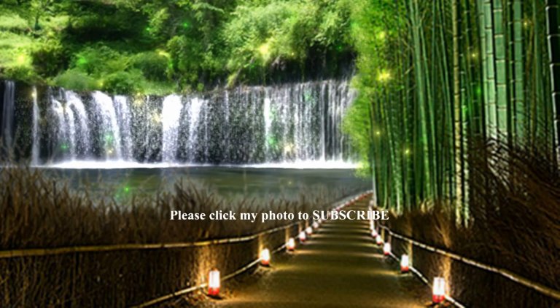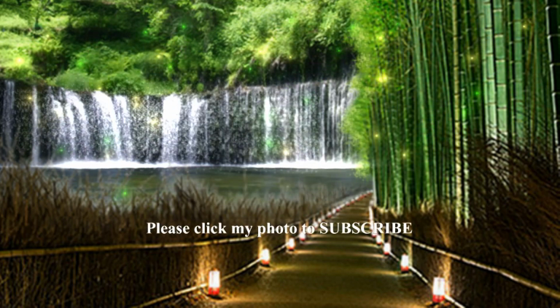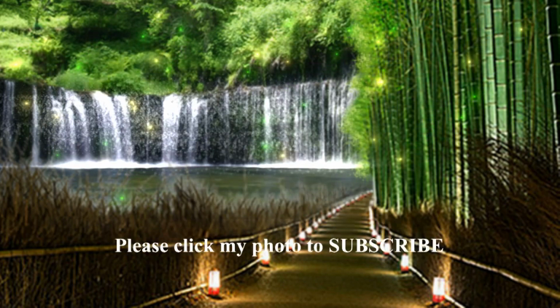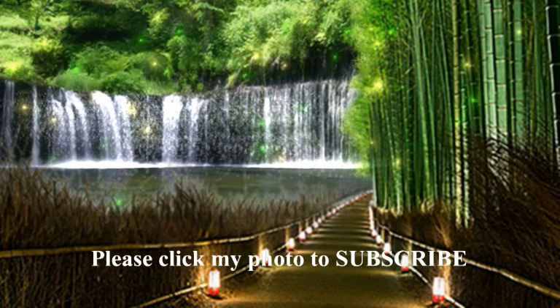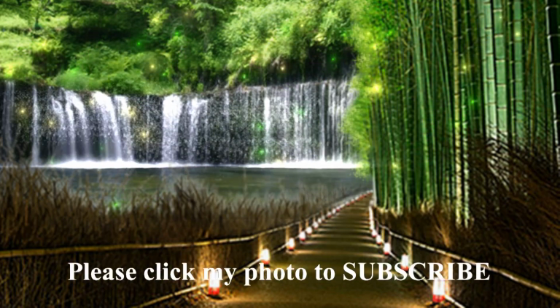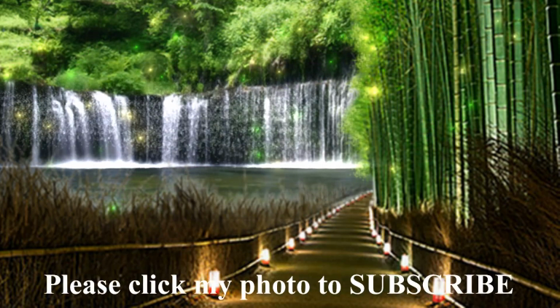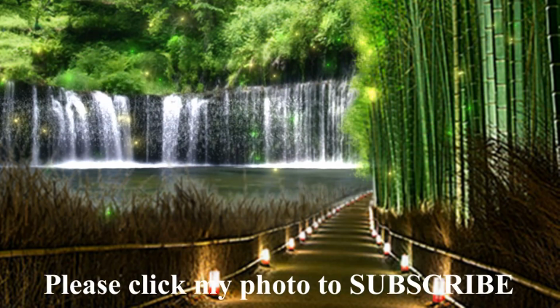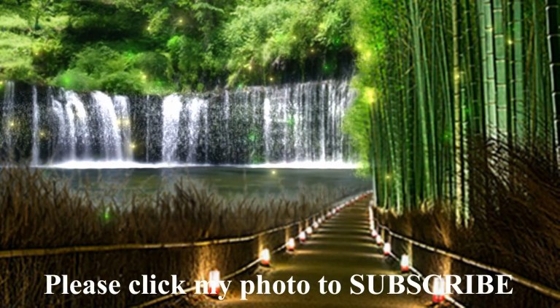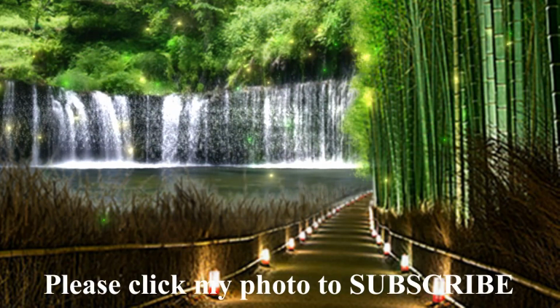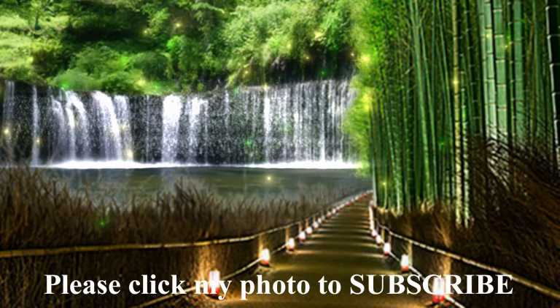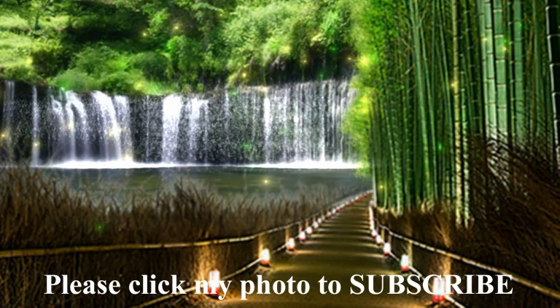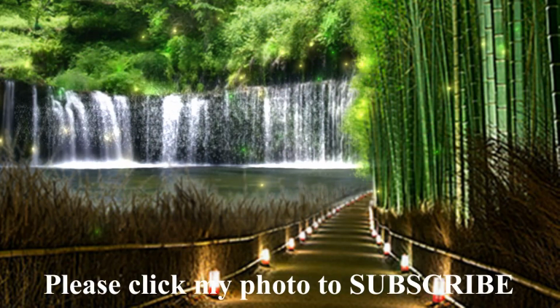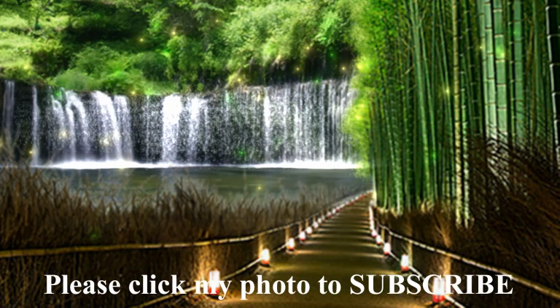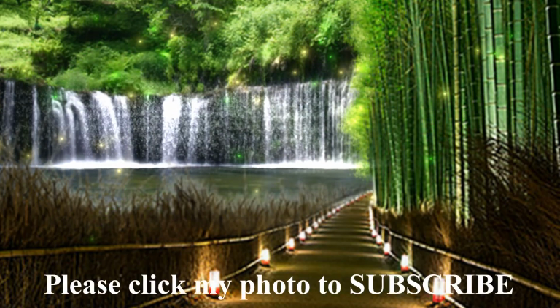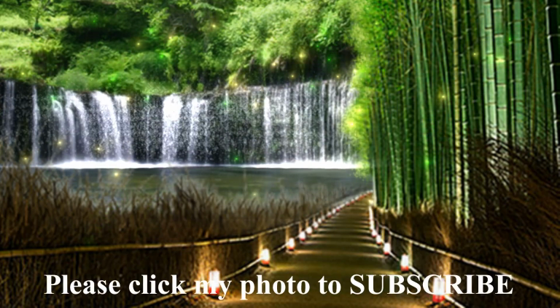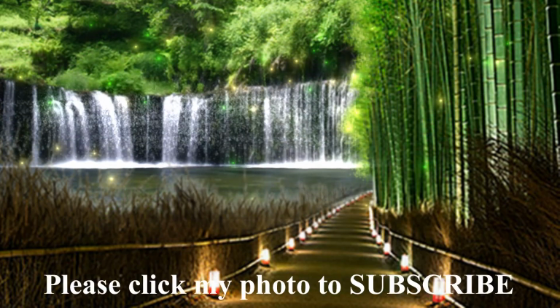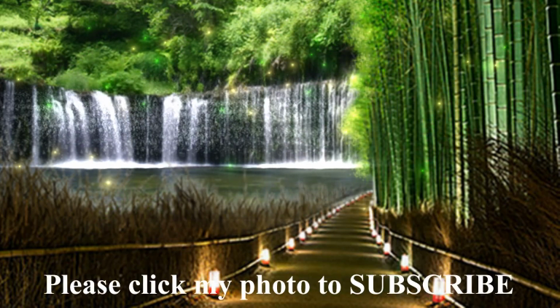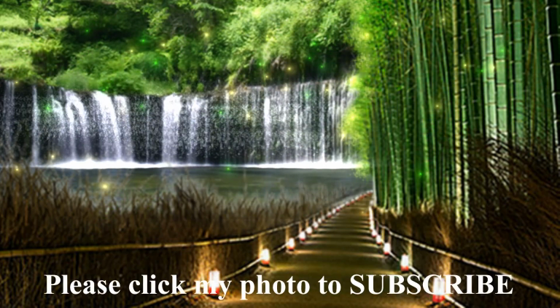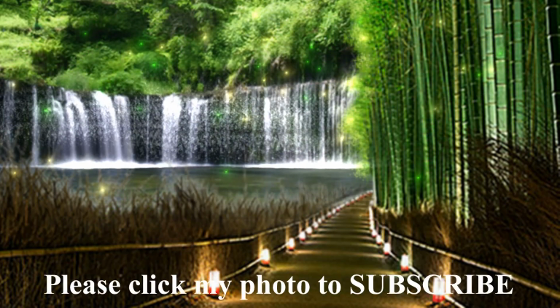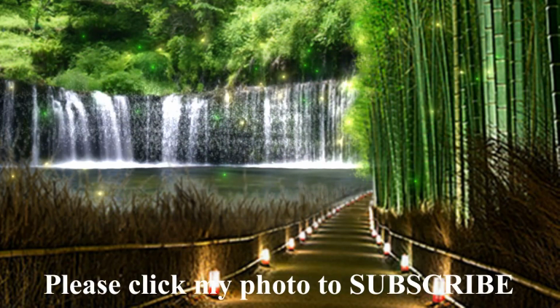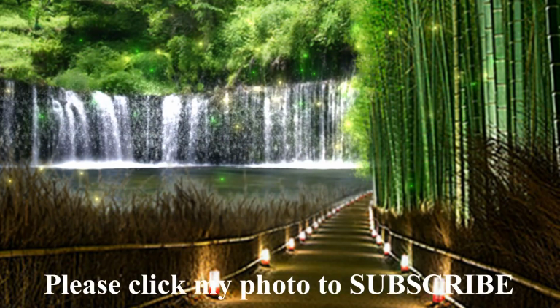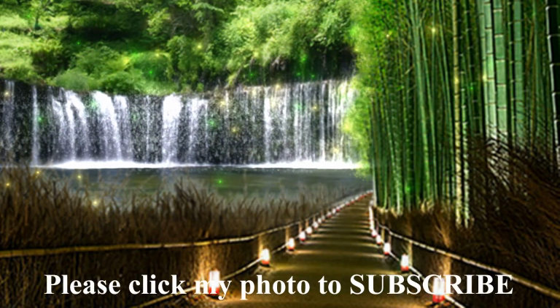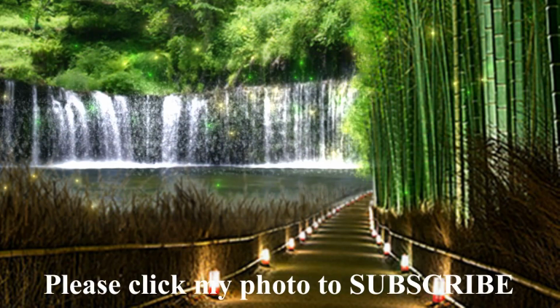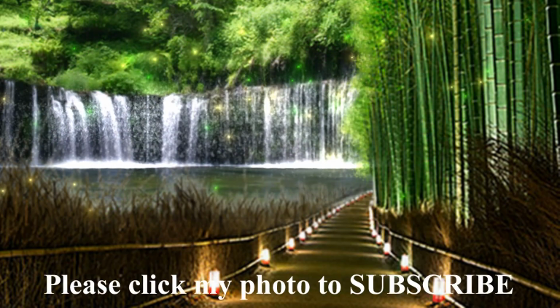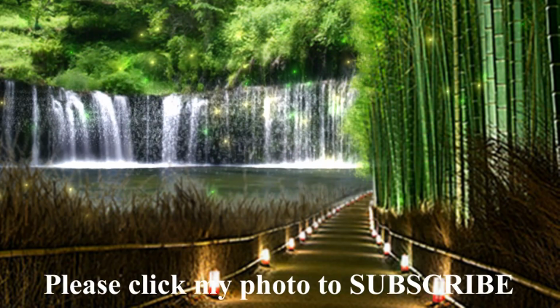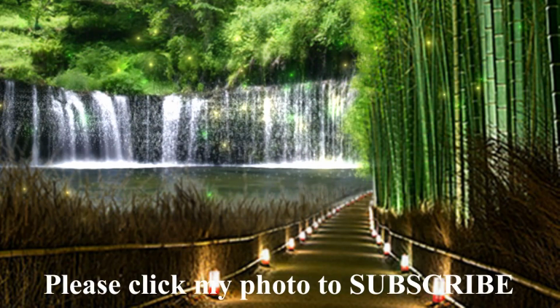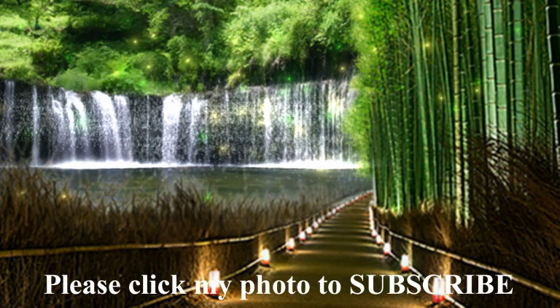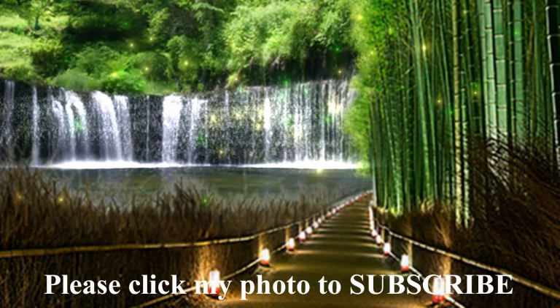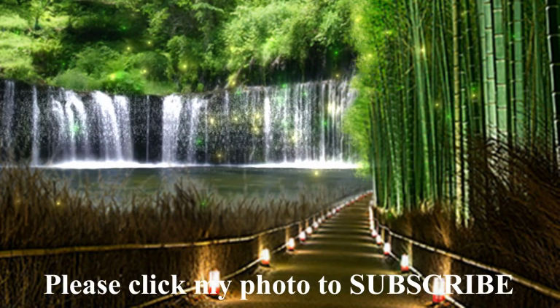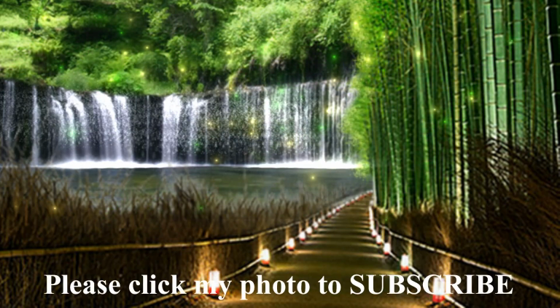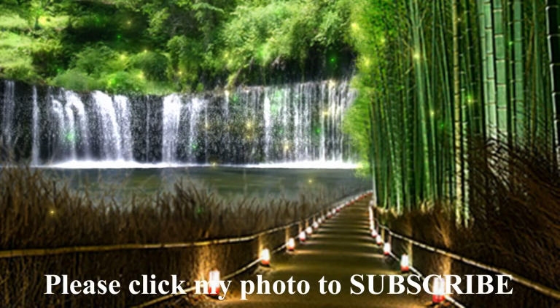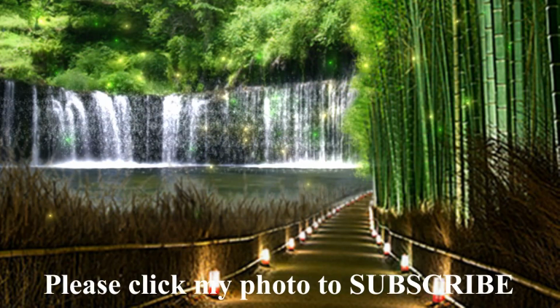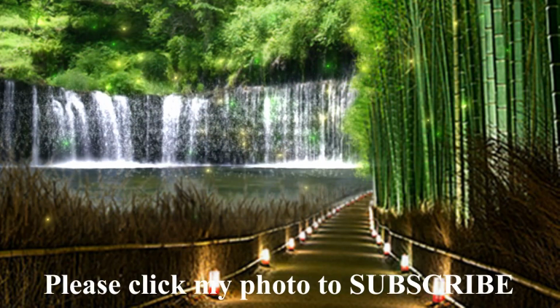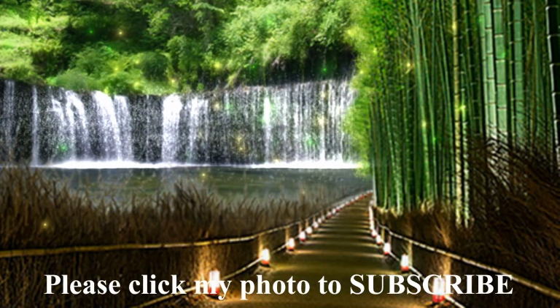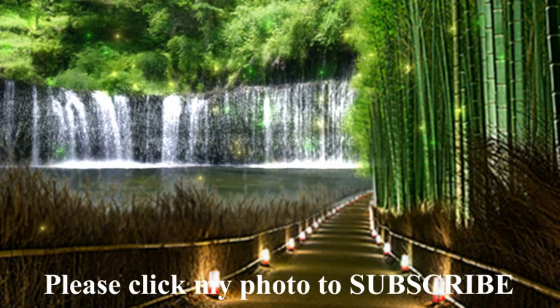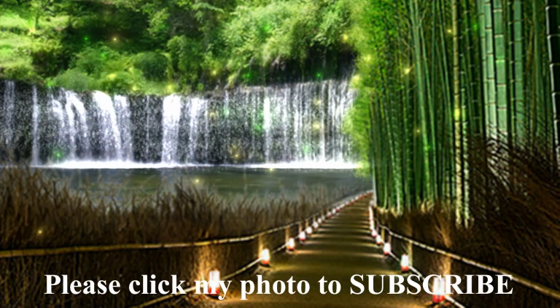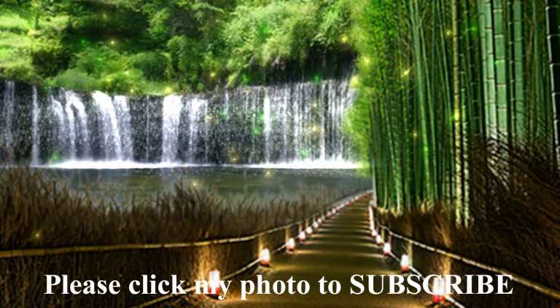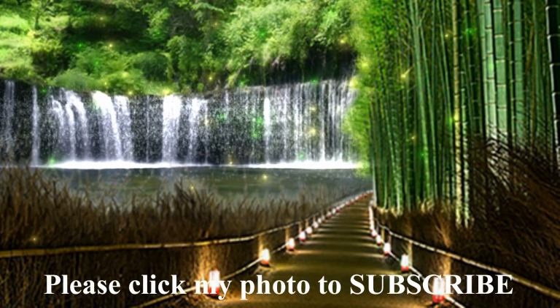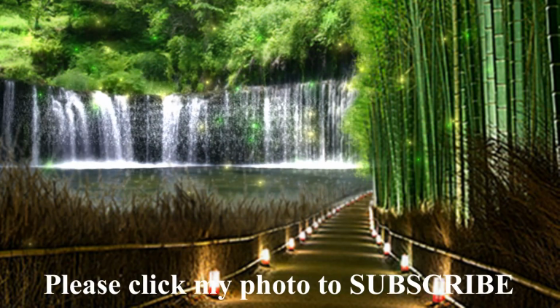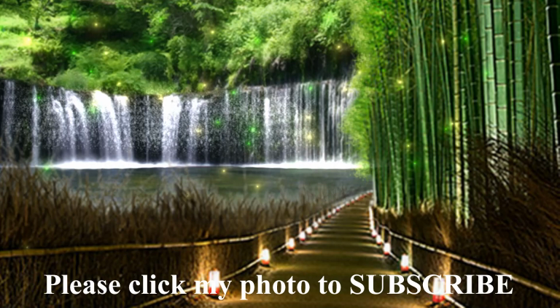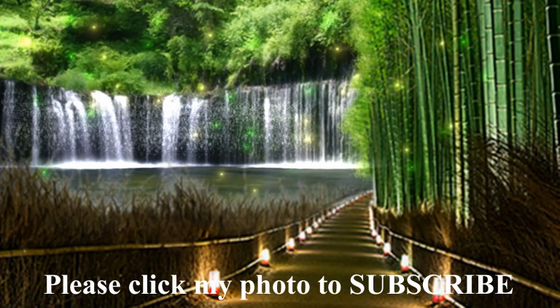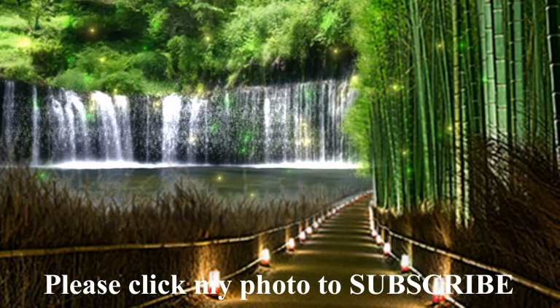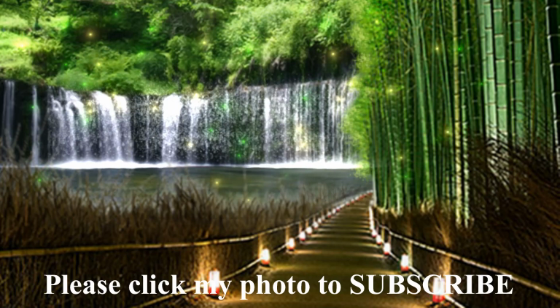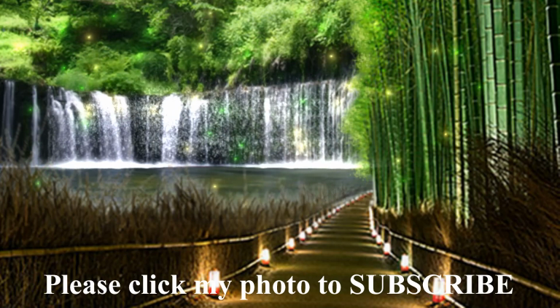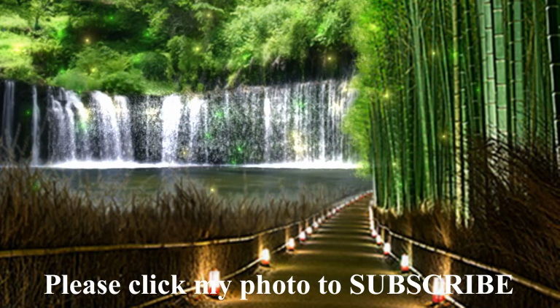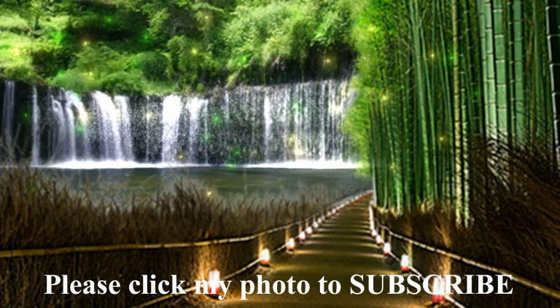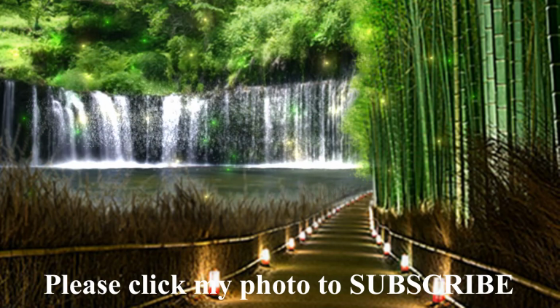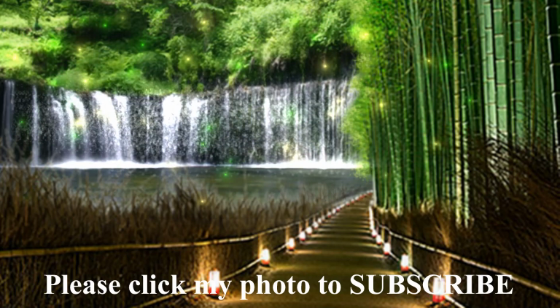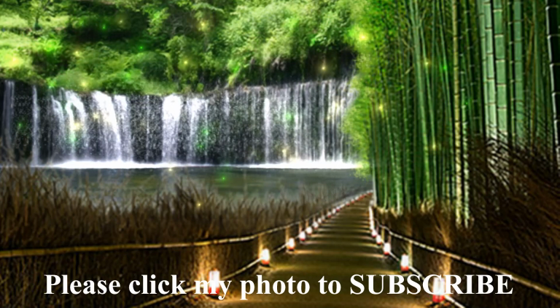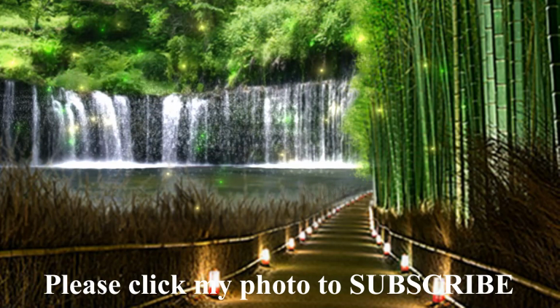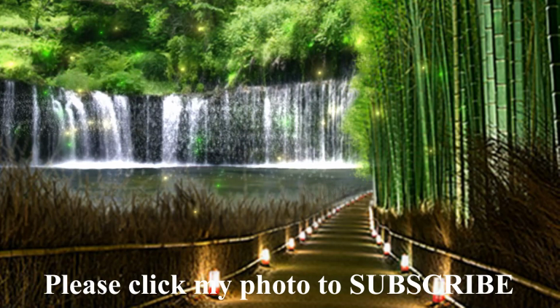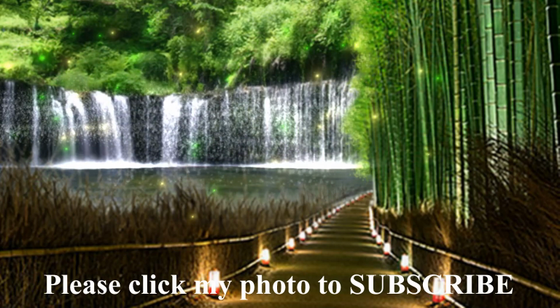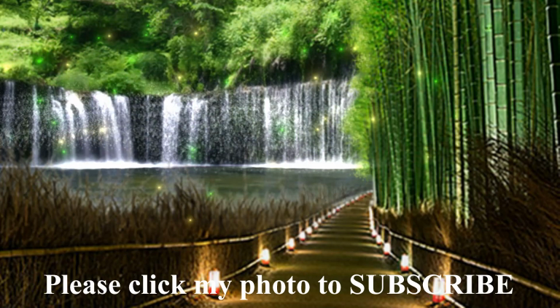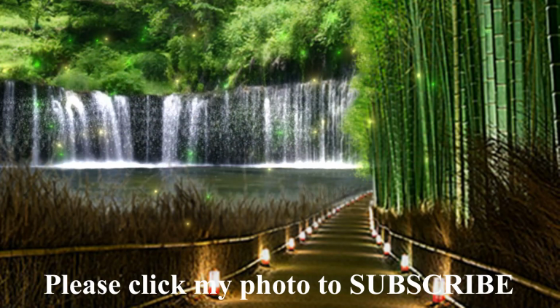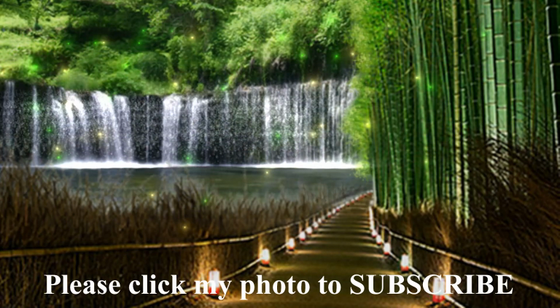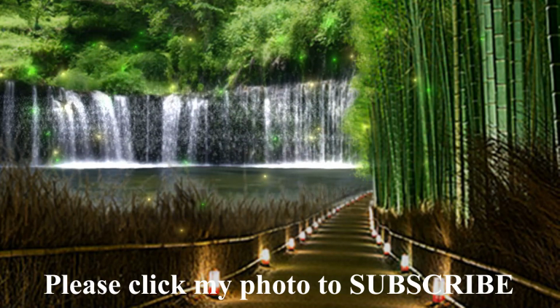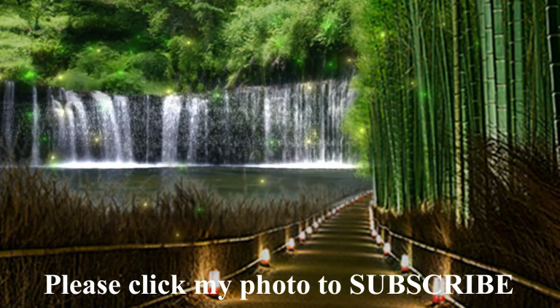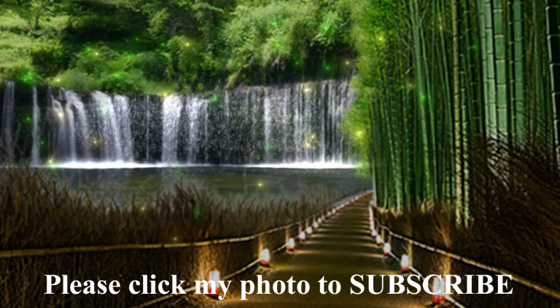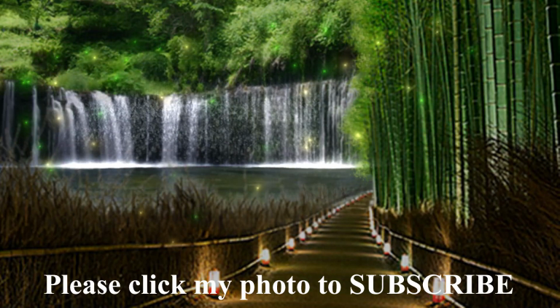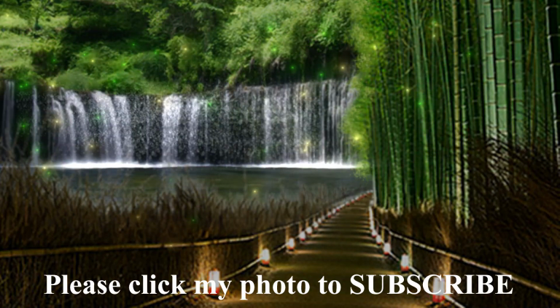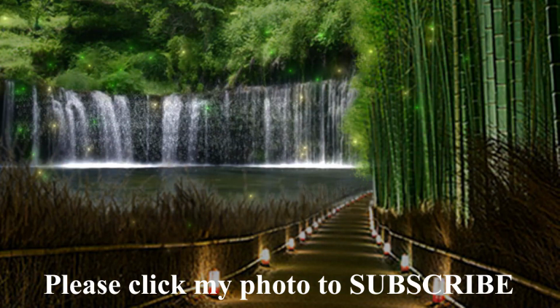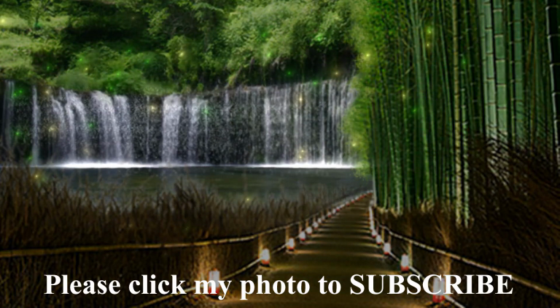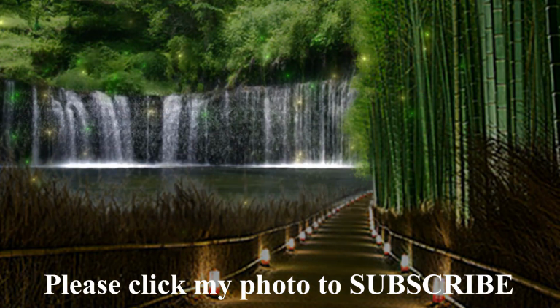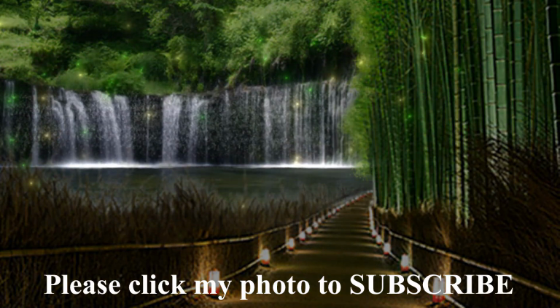Please comment, share, like, and subscribe. That's the end of the show. I hope you liked it. Have a good day.